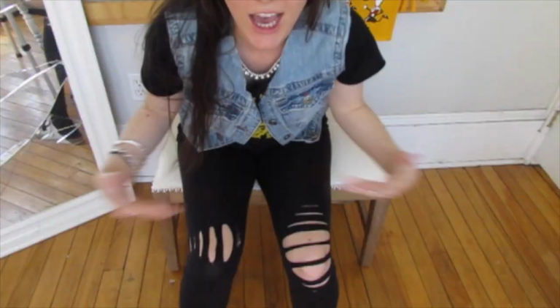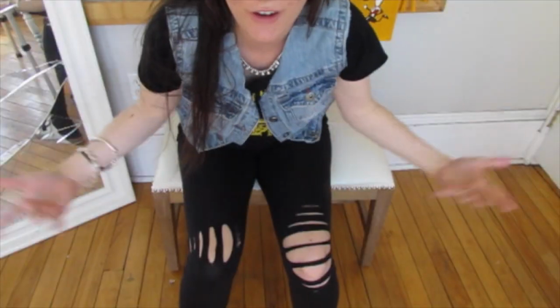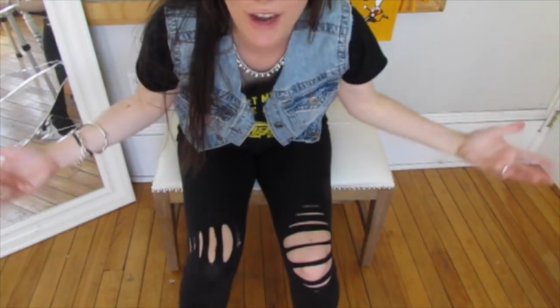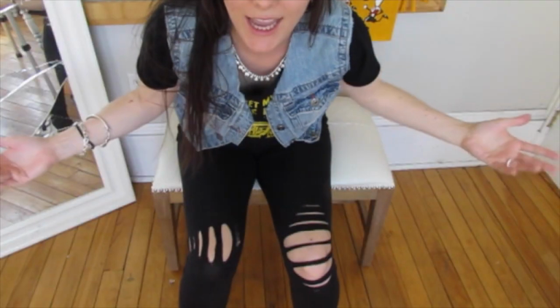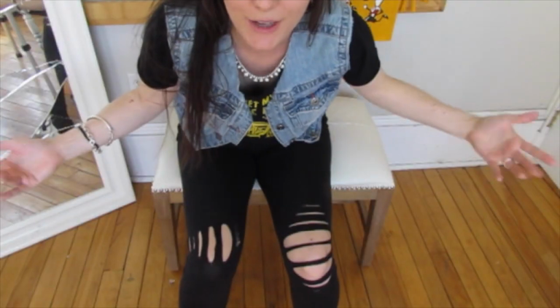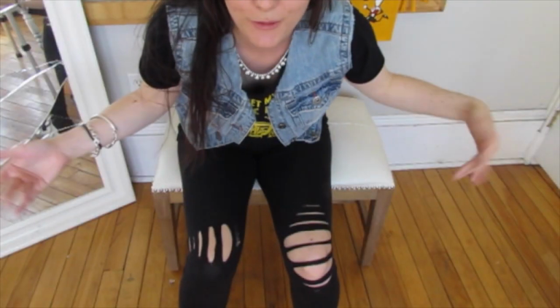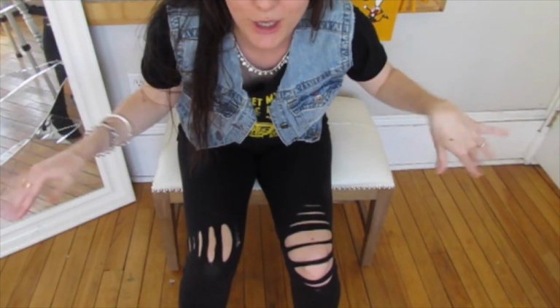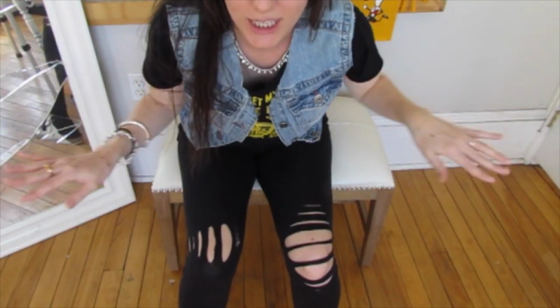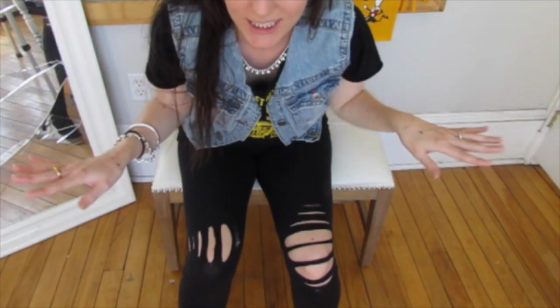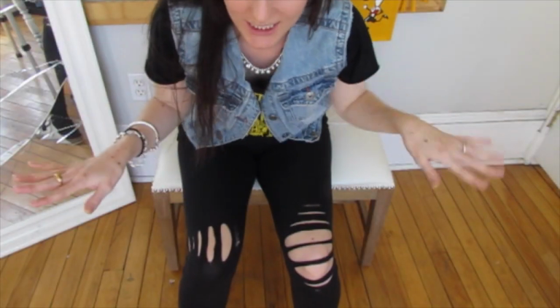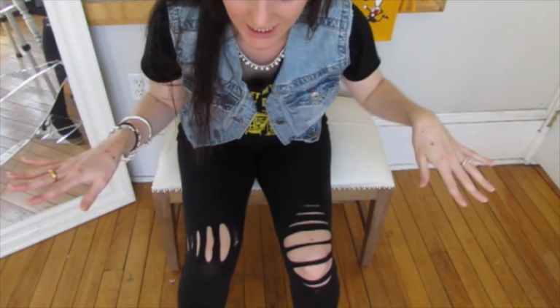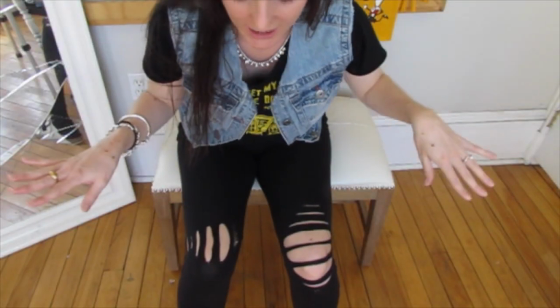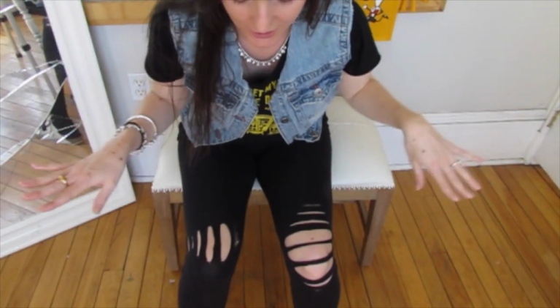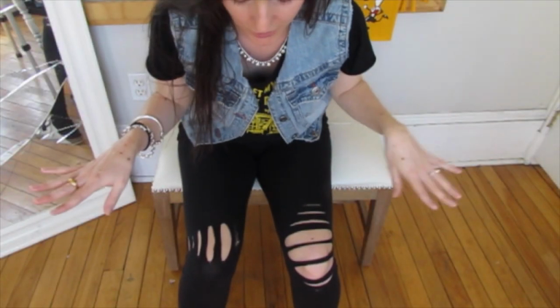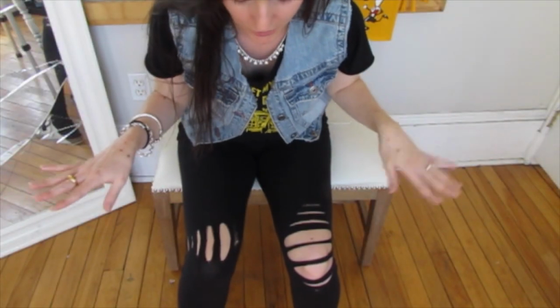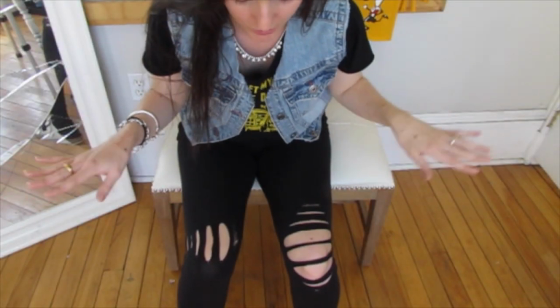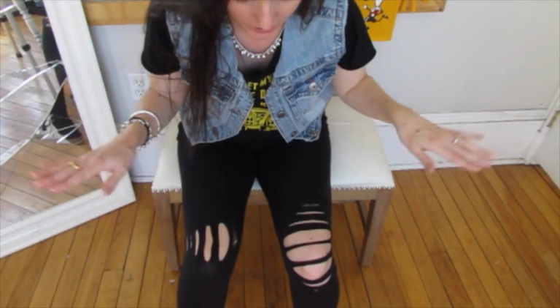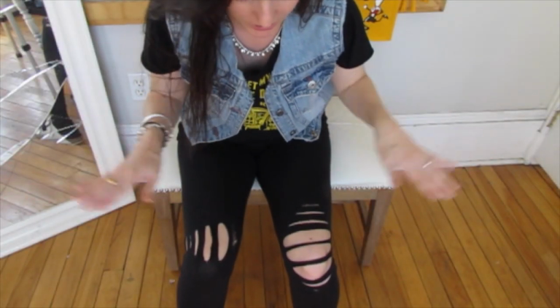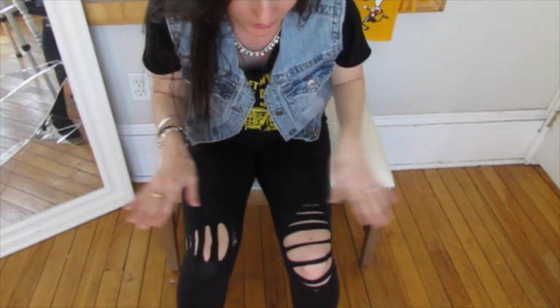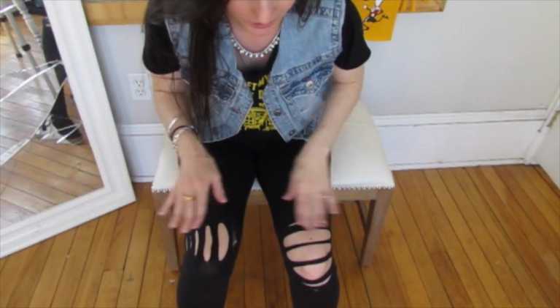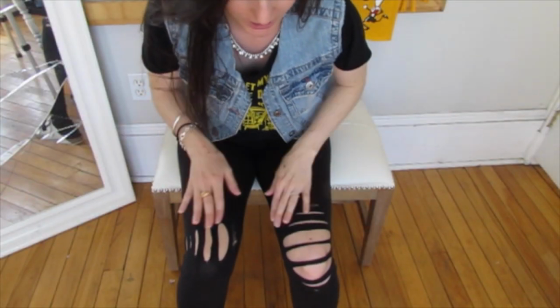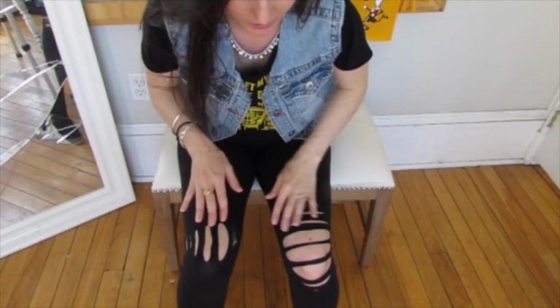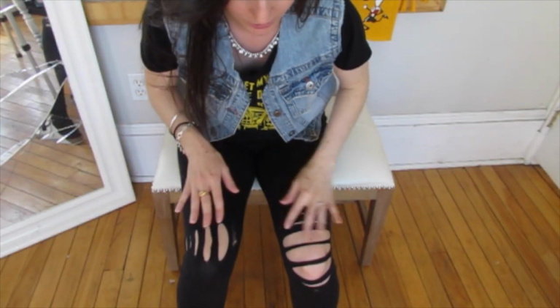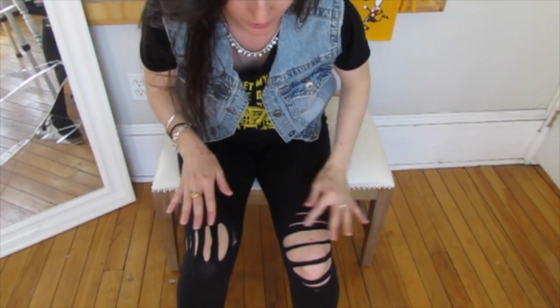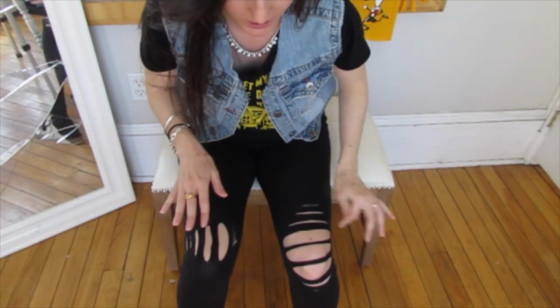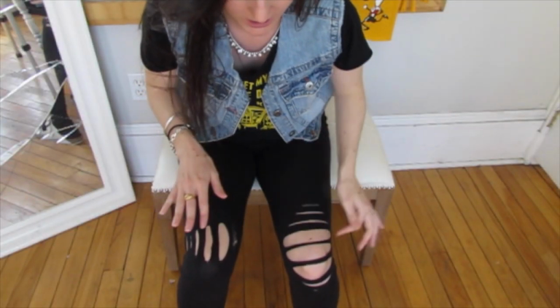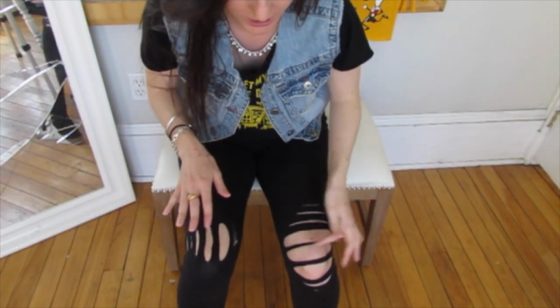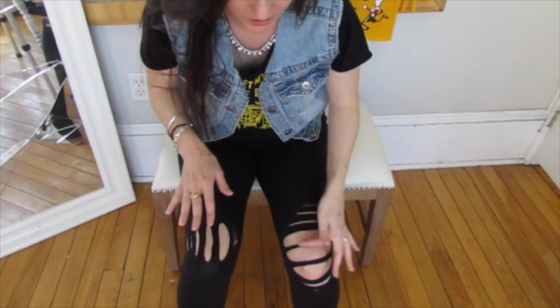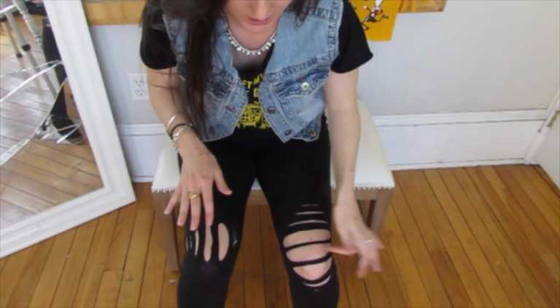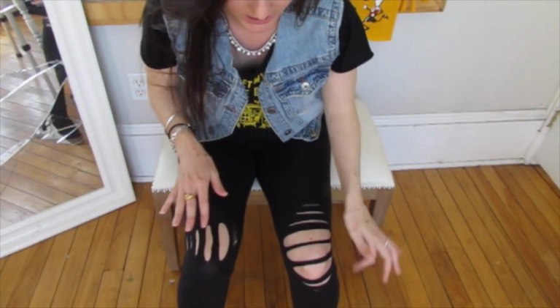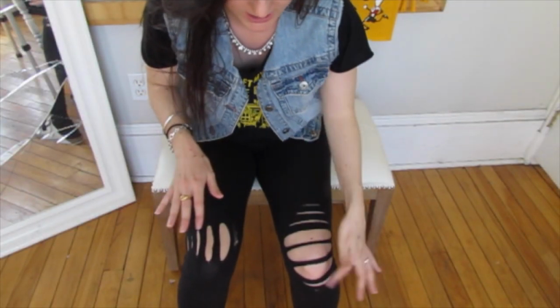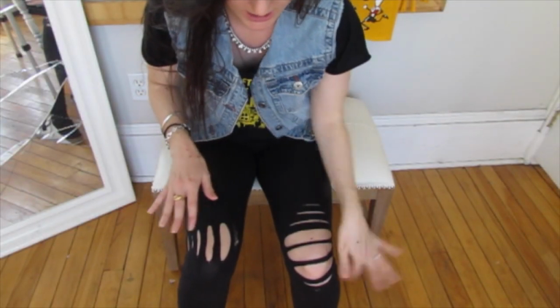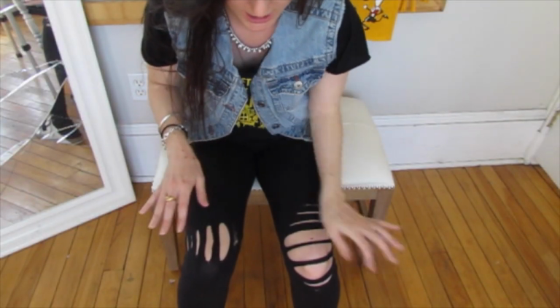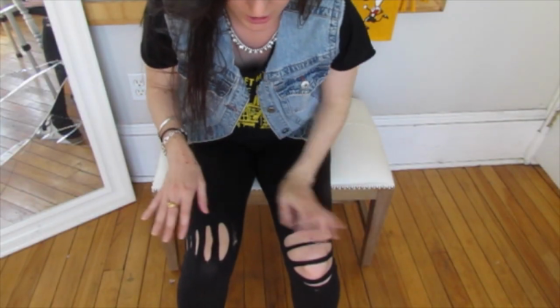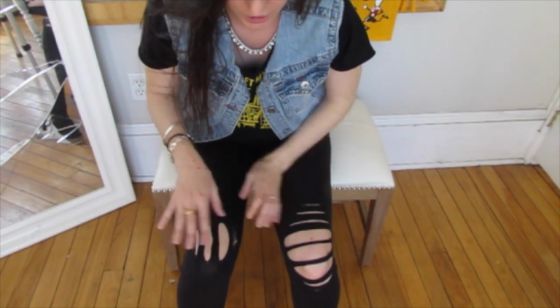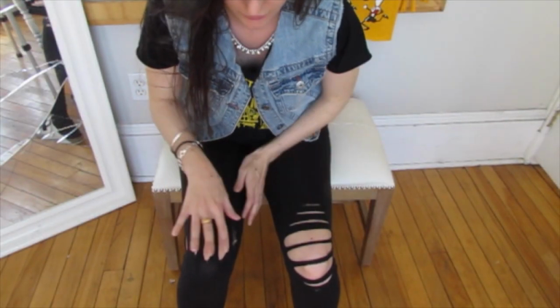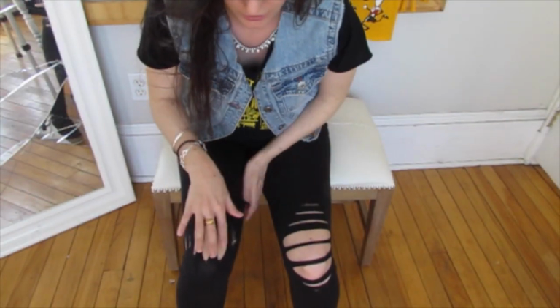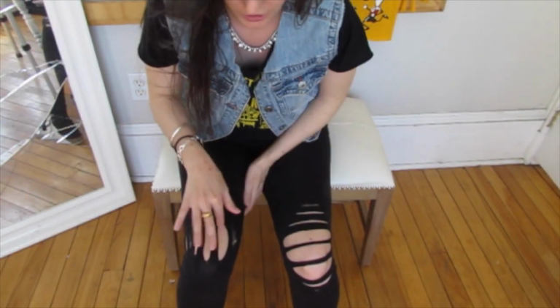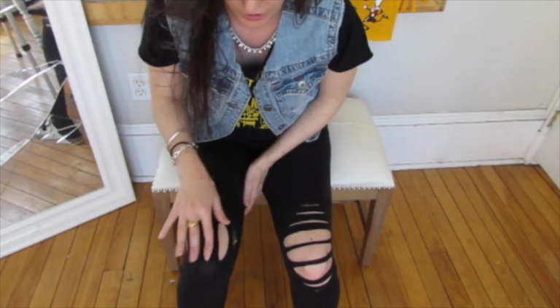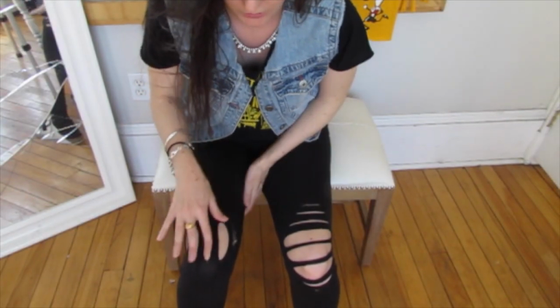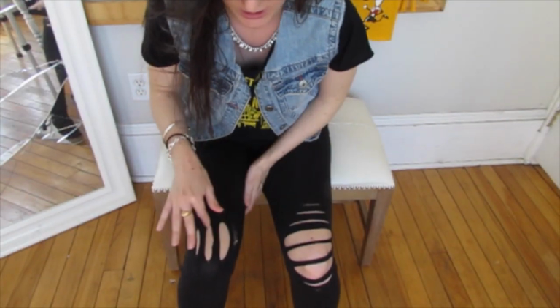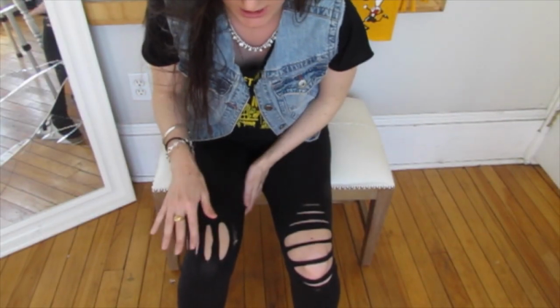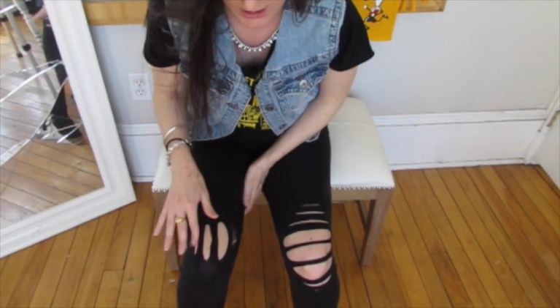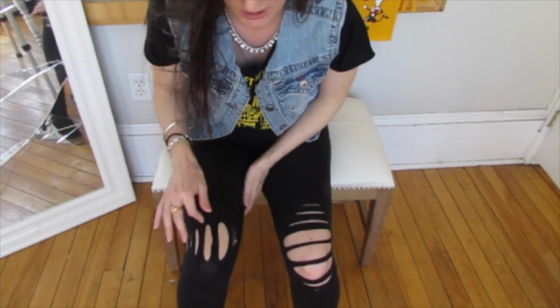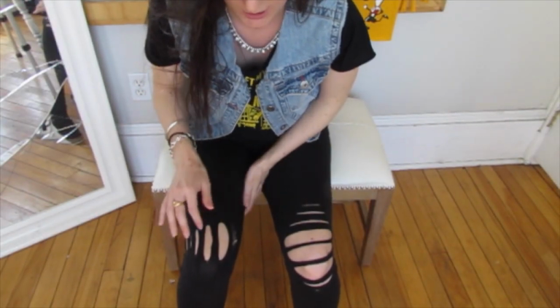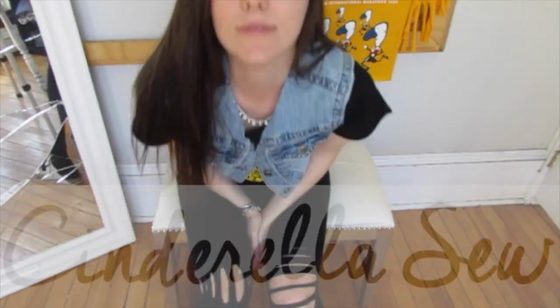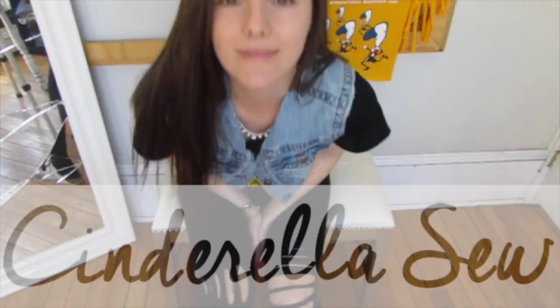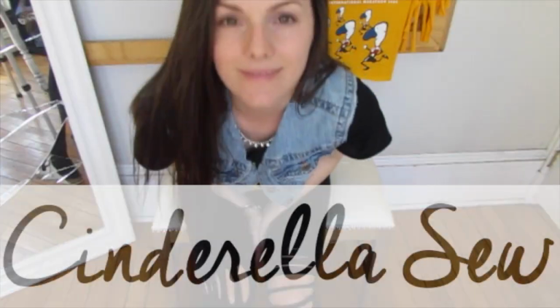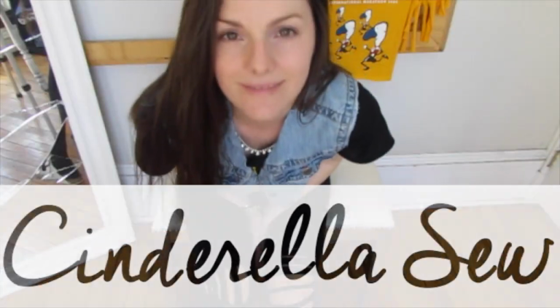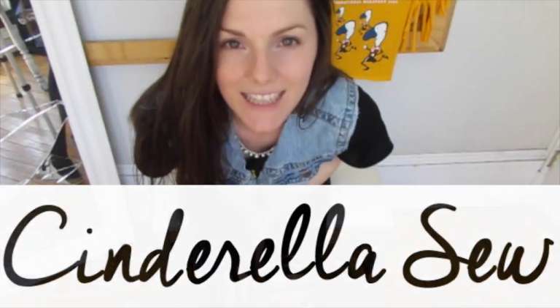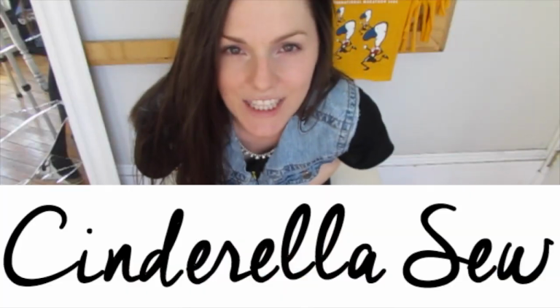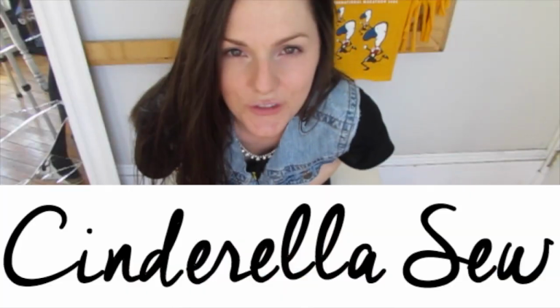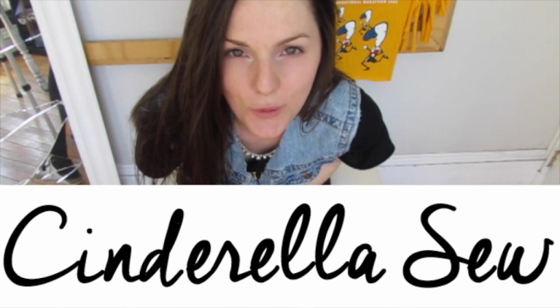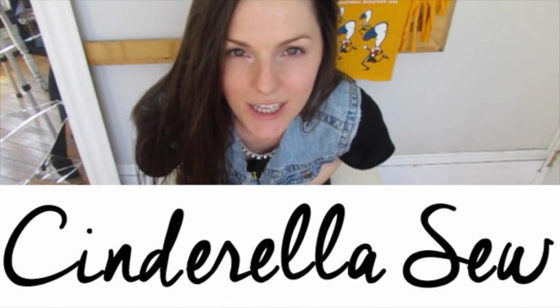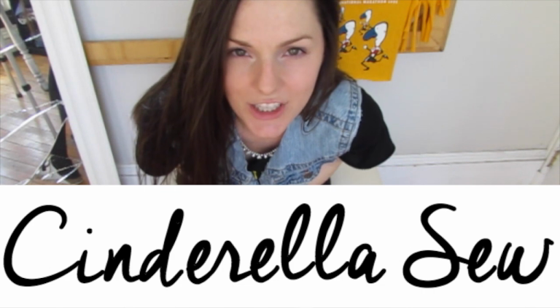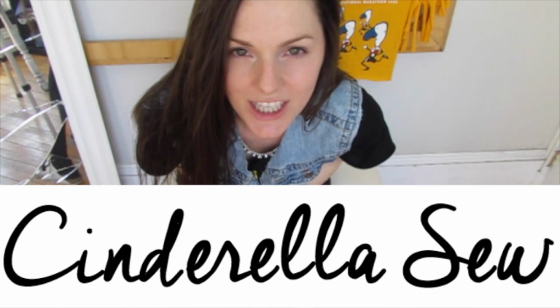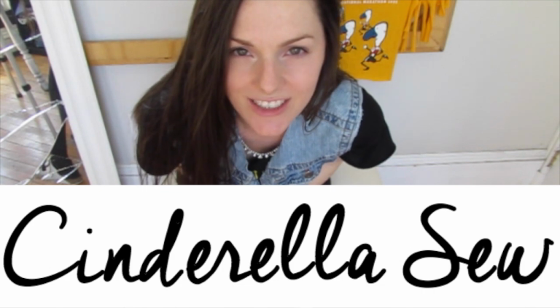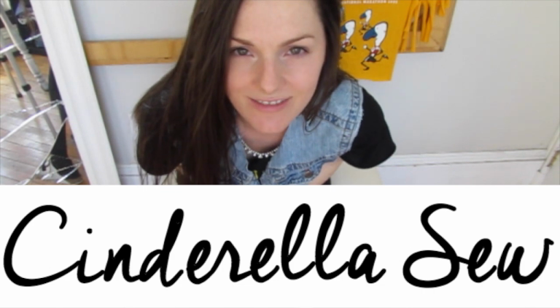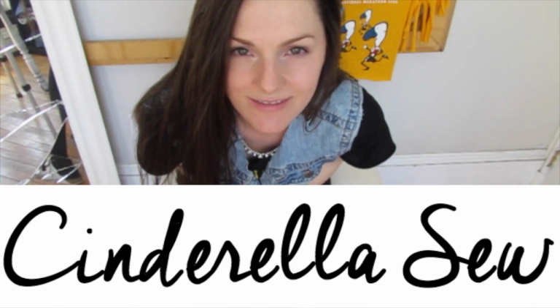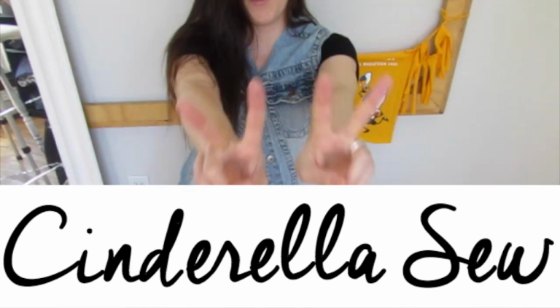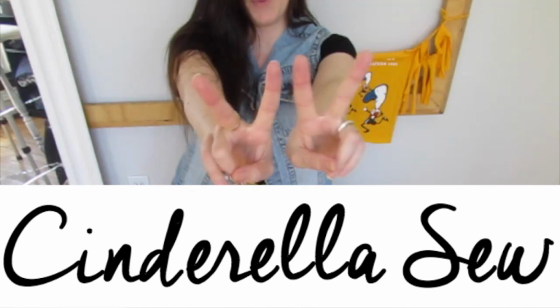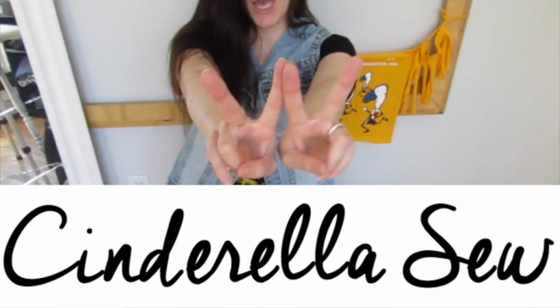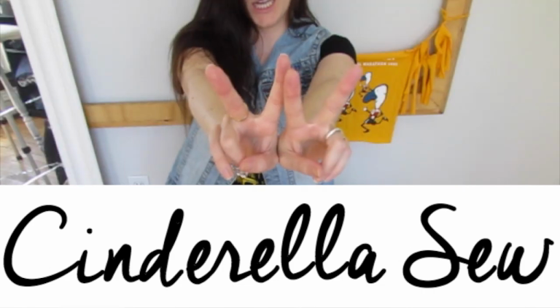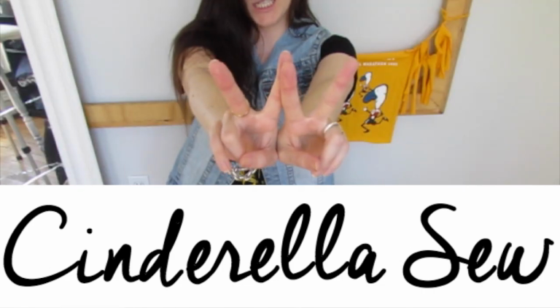All right, we're all done cutting the holes. You got your horizontal cuts here, your vertical ones here. Thanks for watching. Peace.